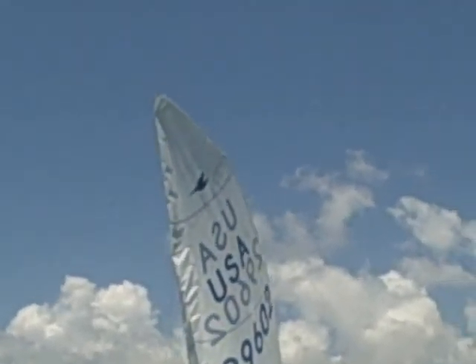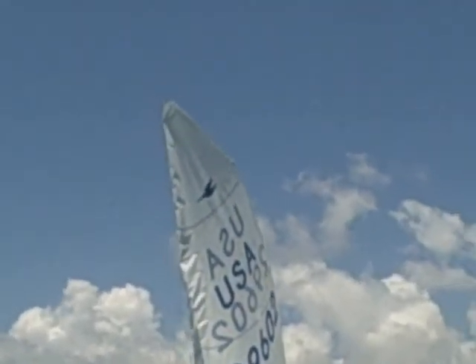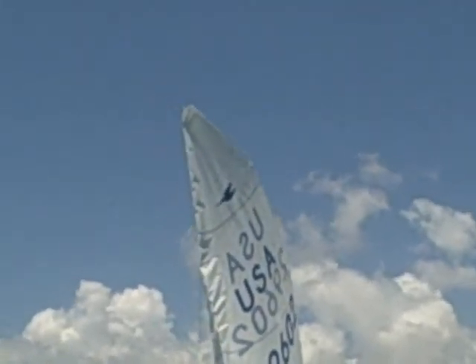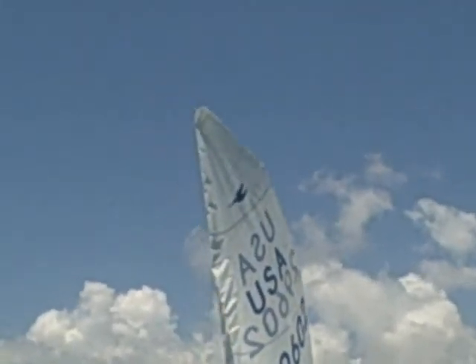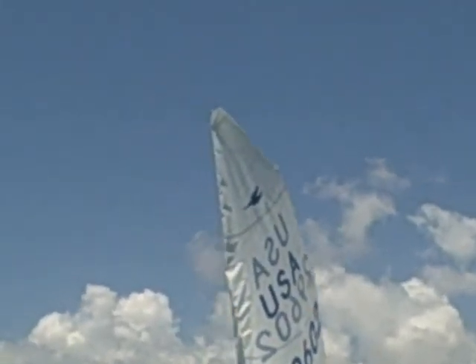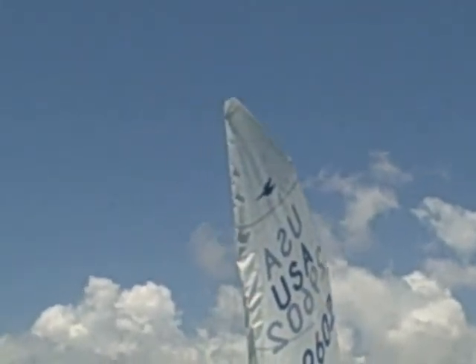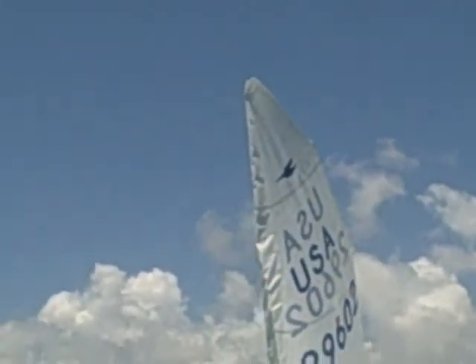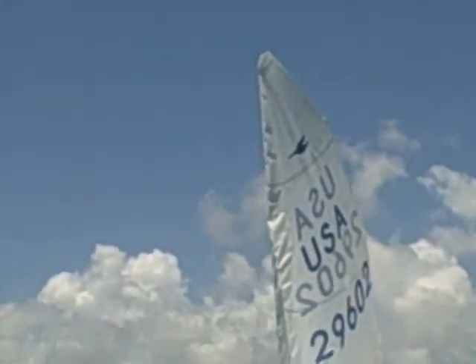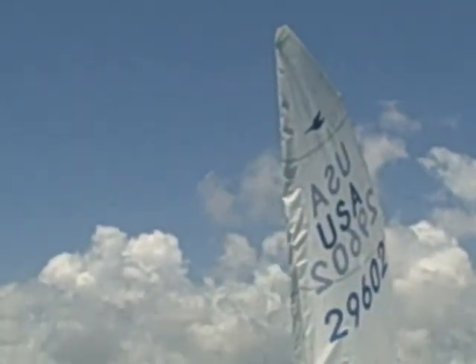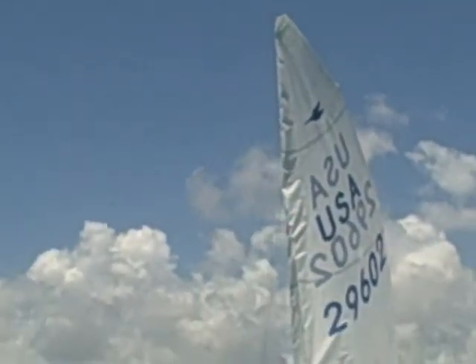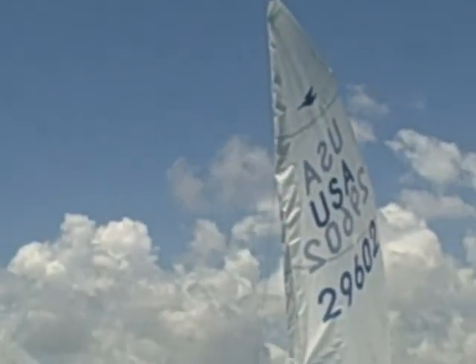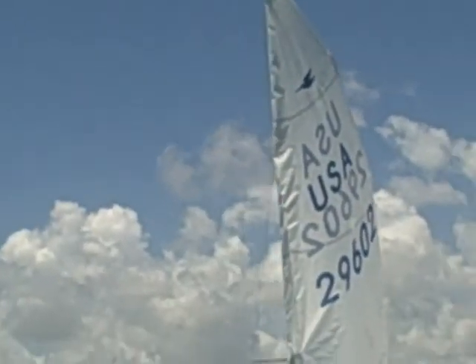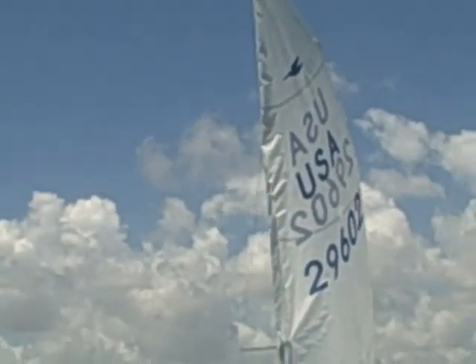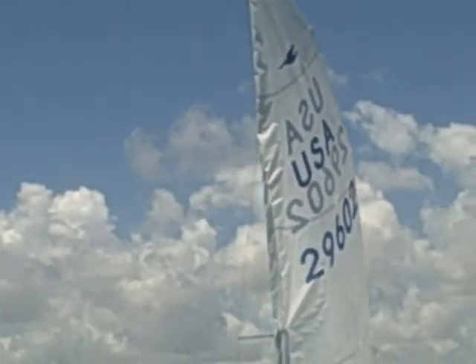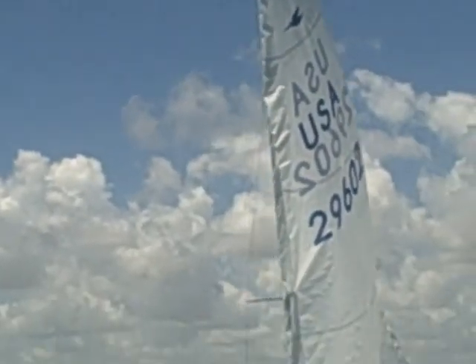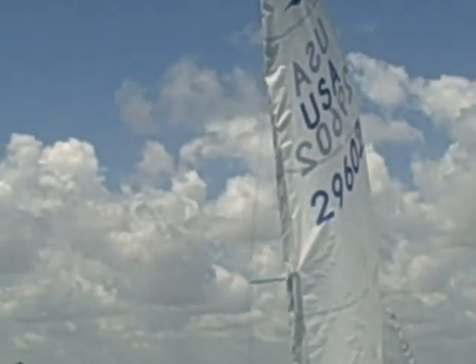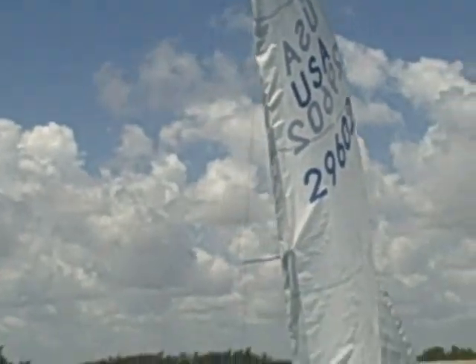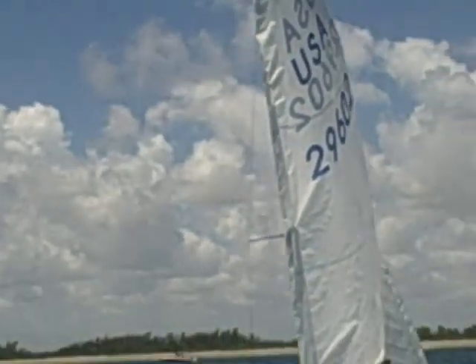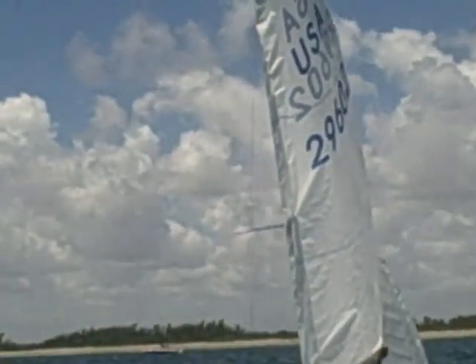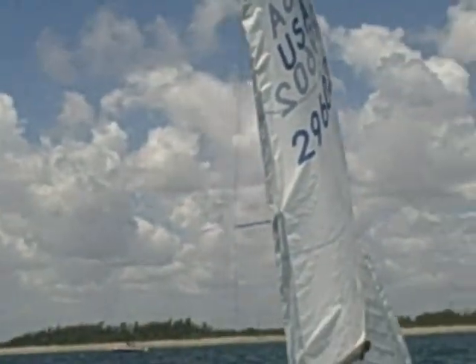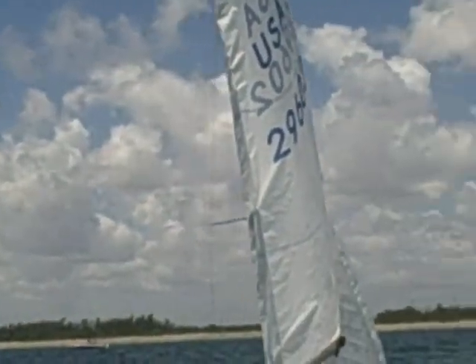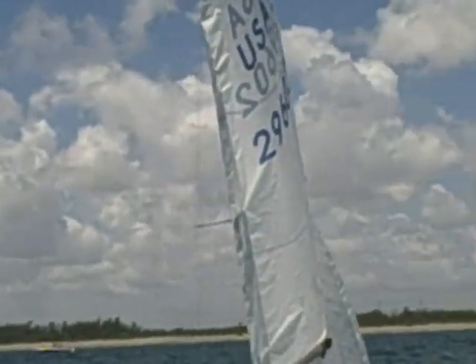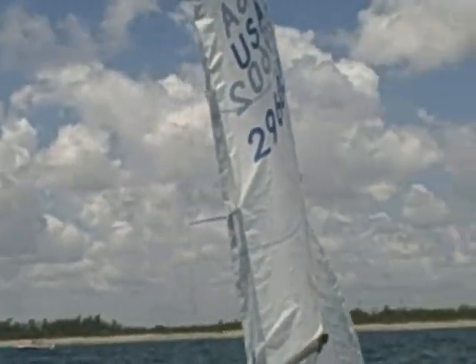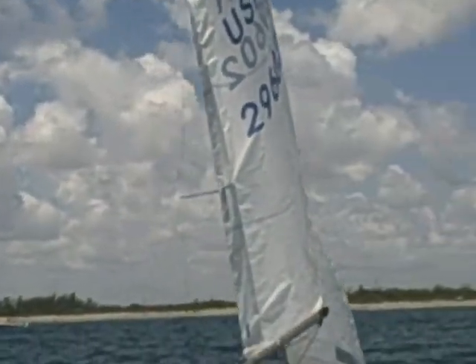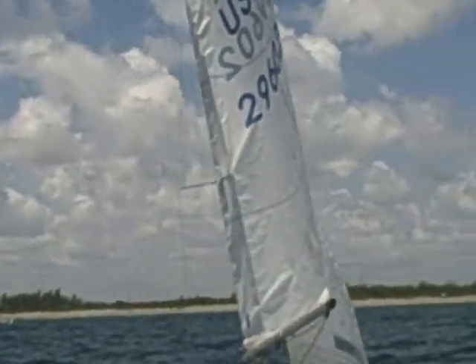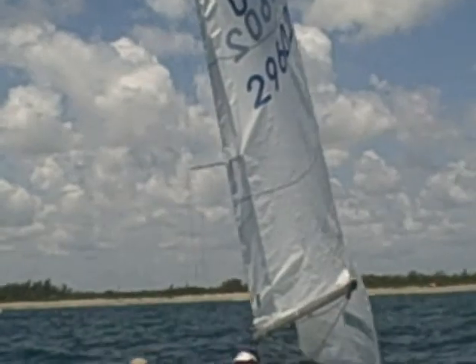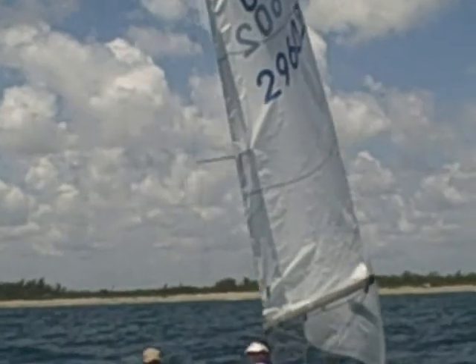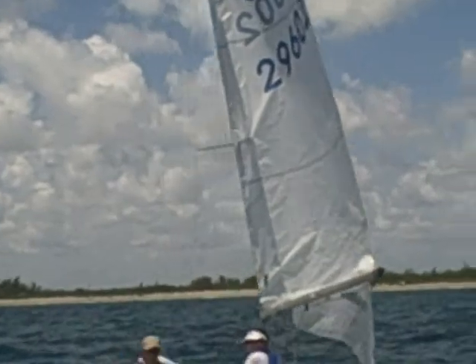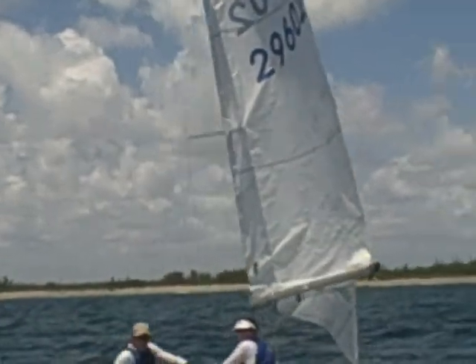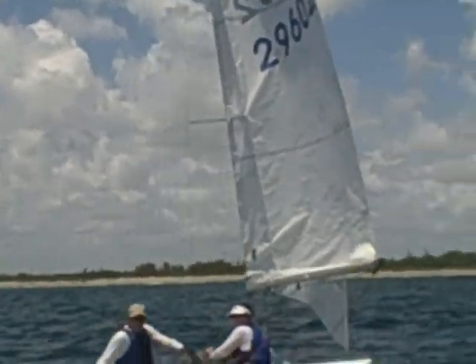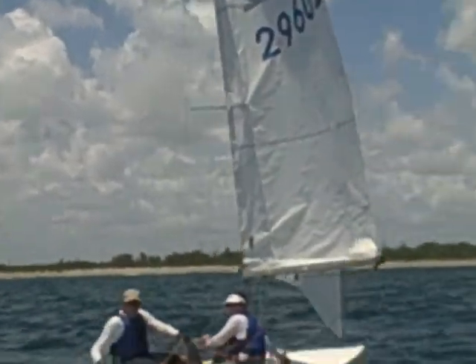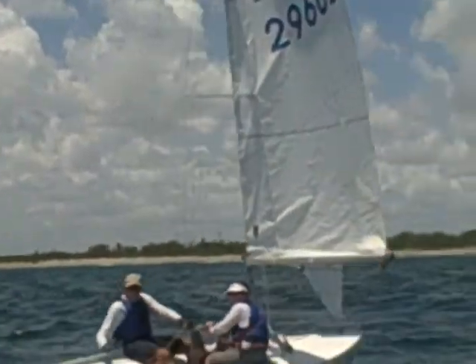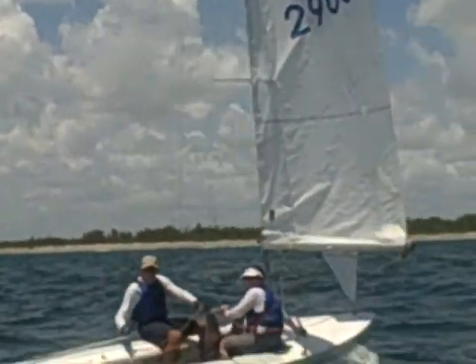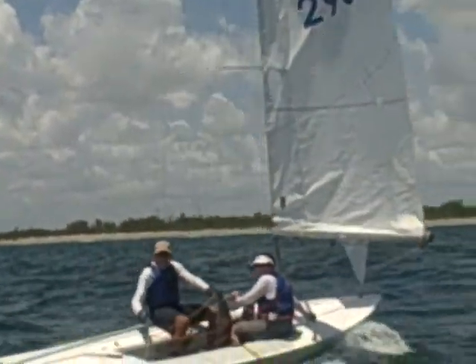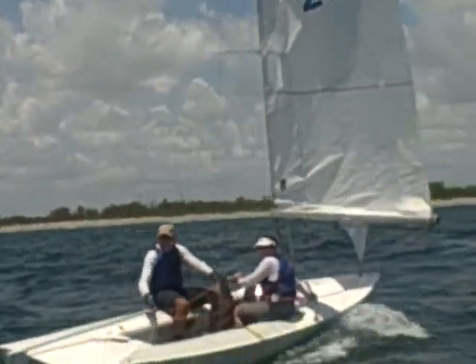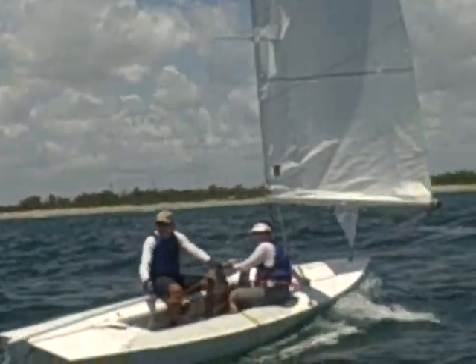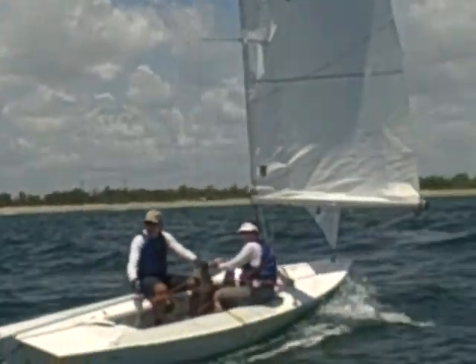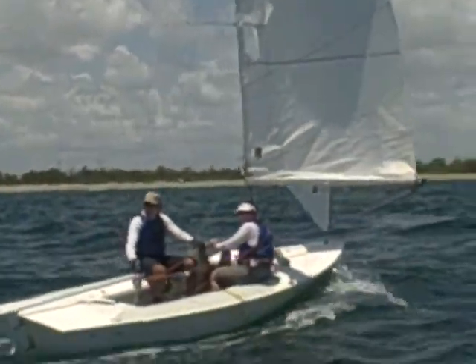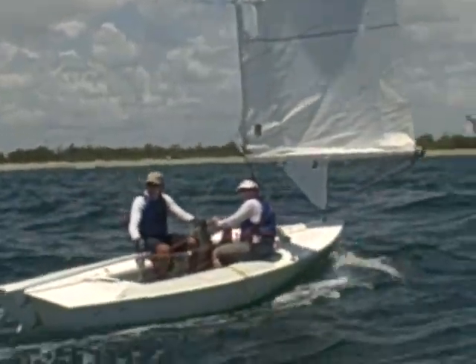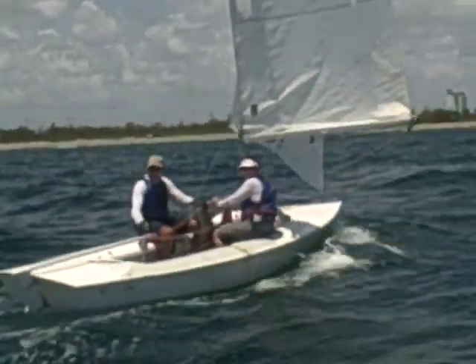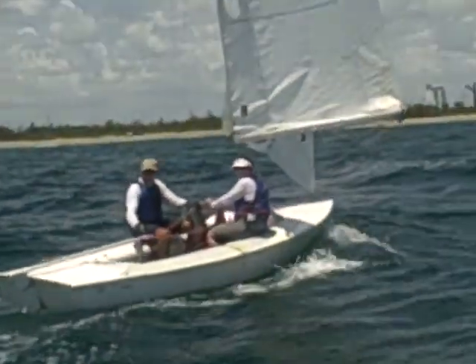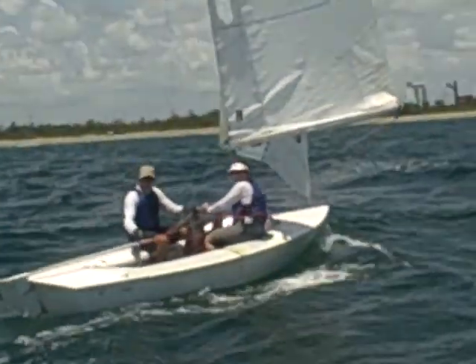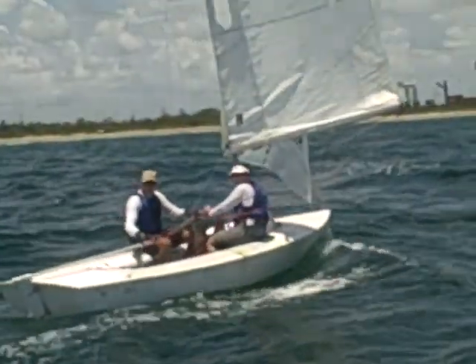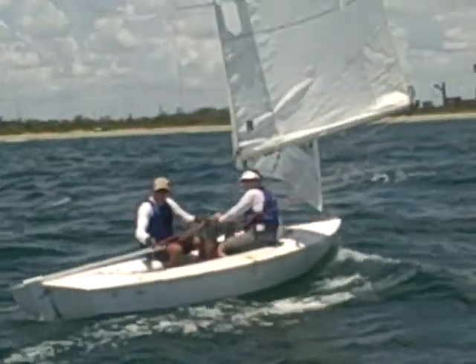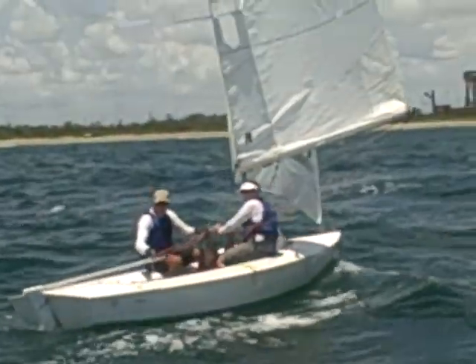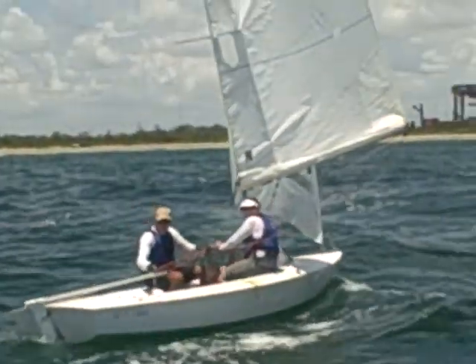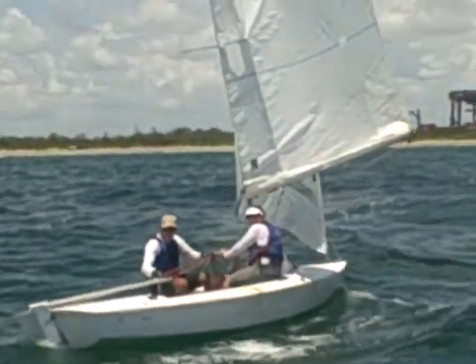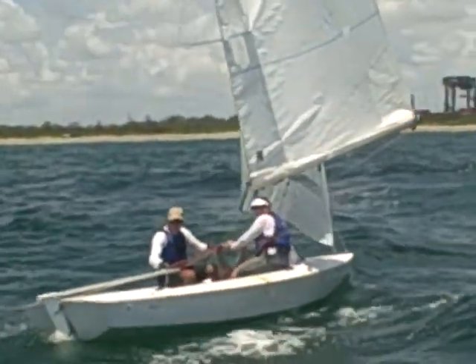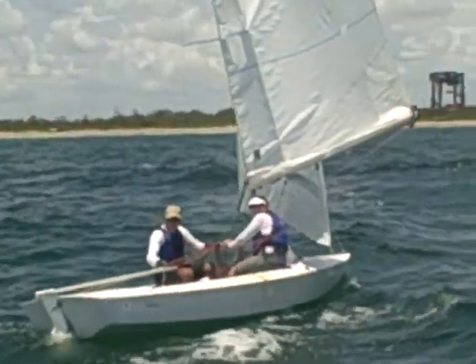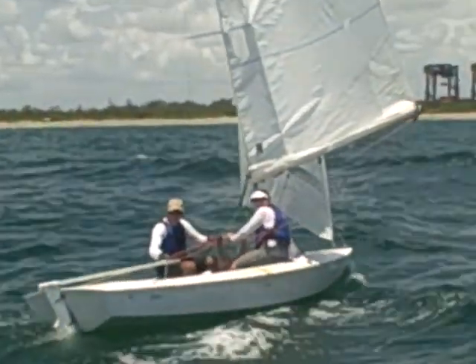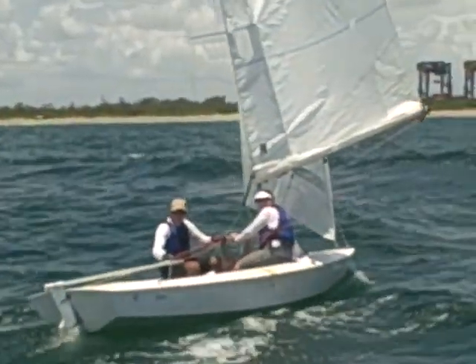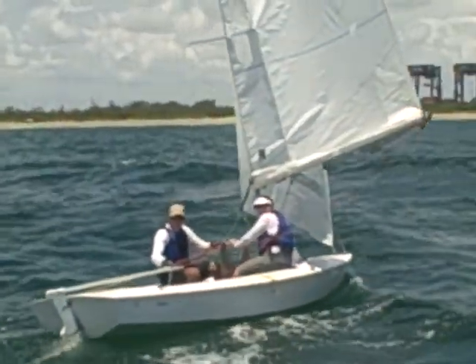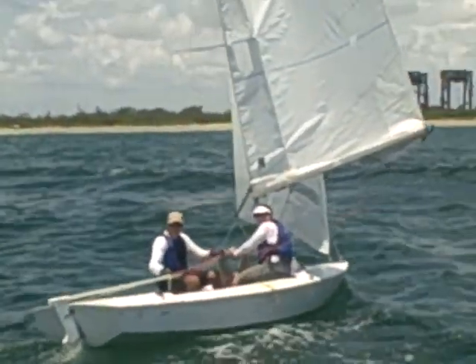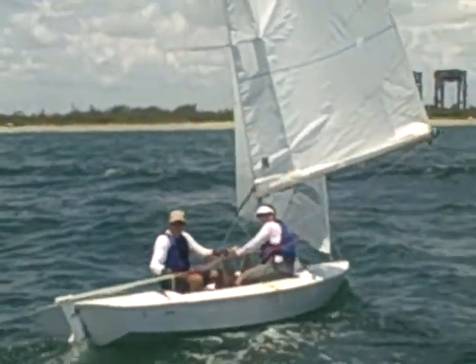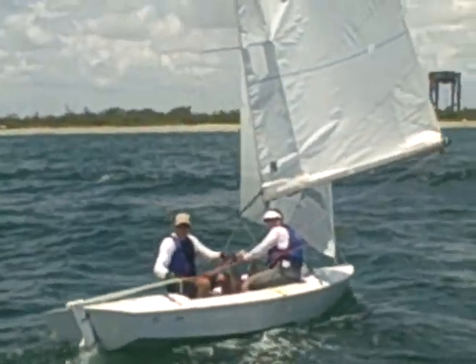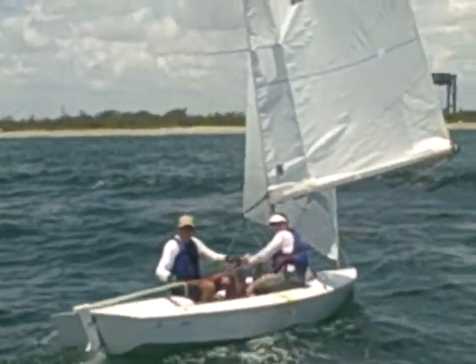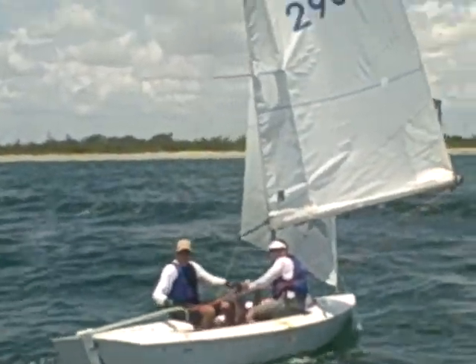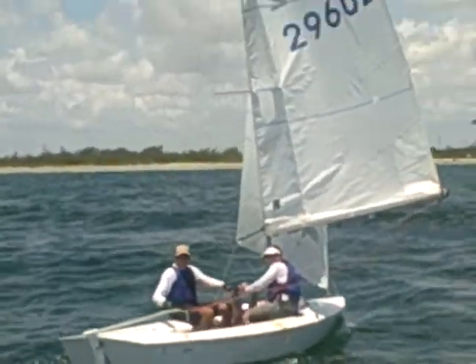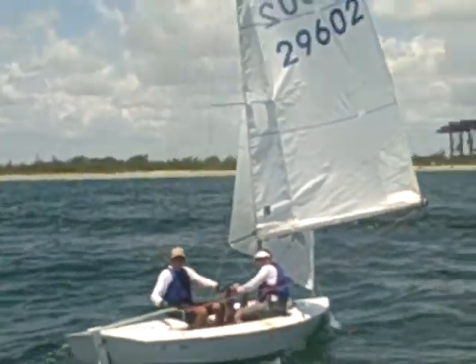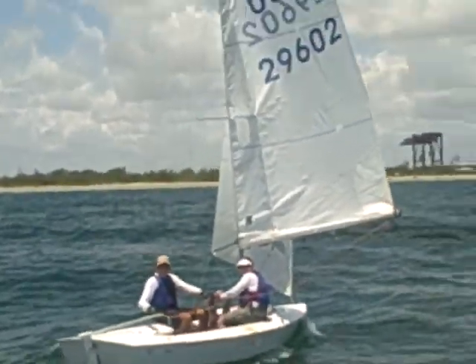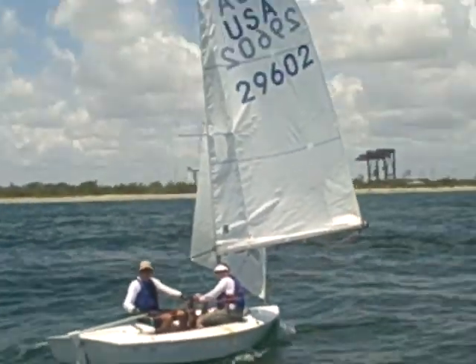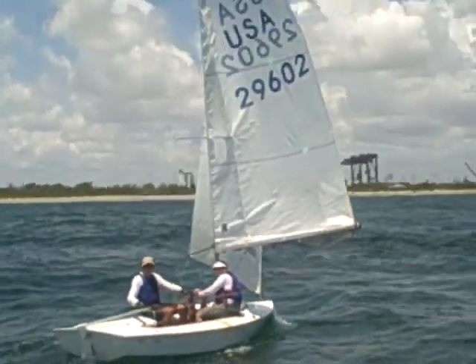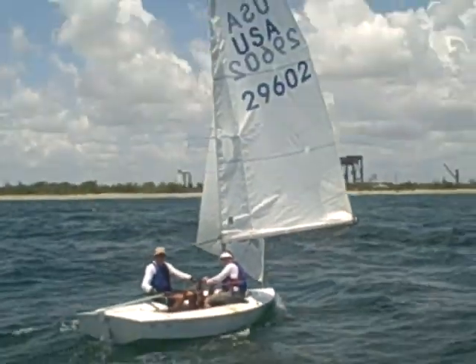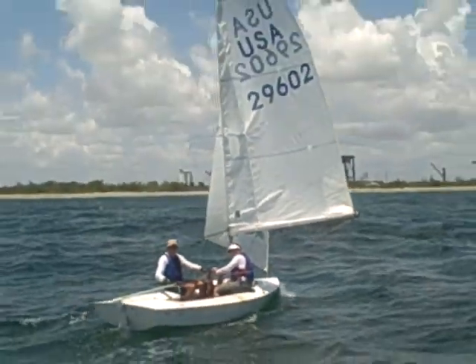Alright, next — you guys can take a break down here. We're gonna do a tack and jibe on the whistle.